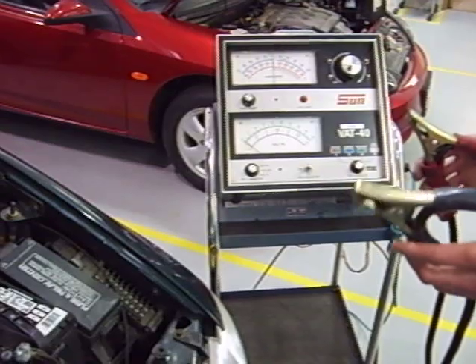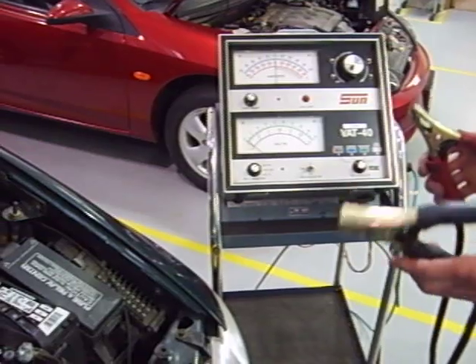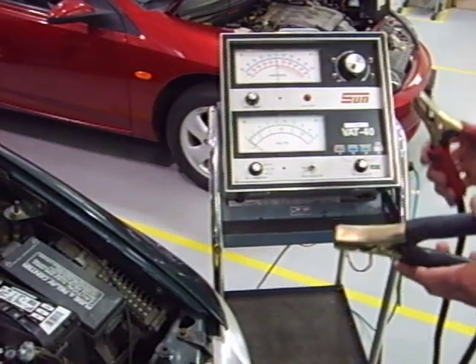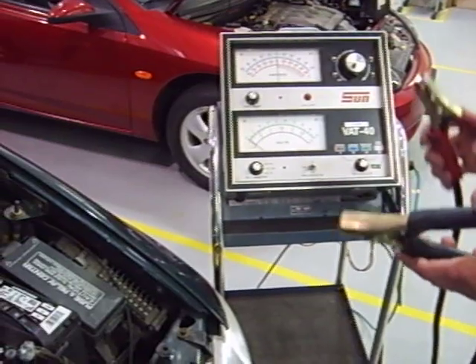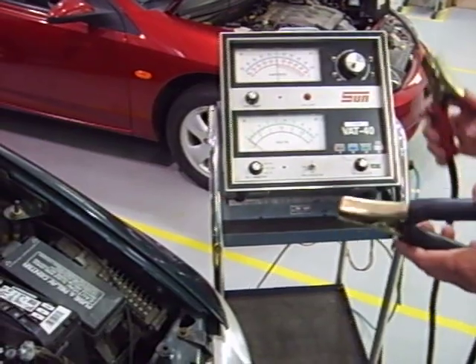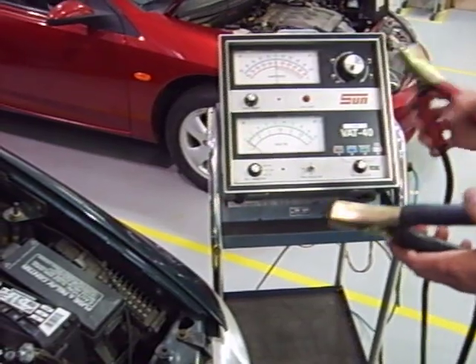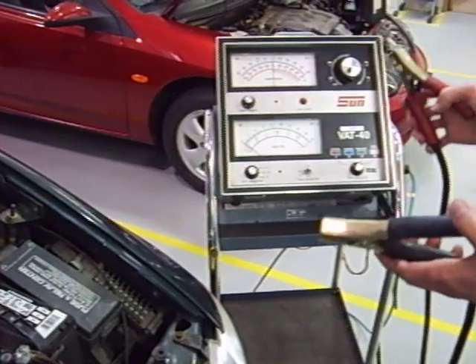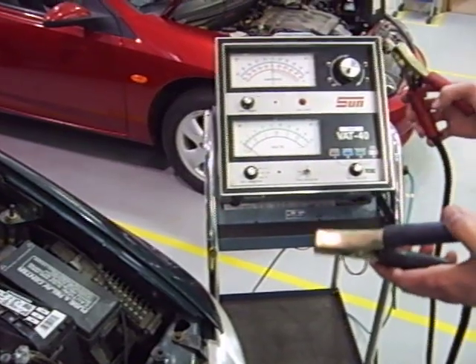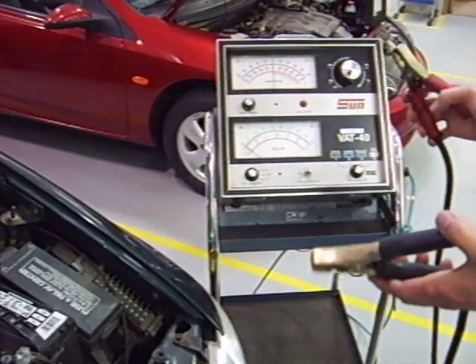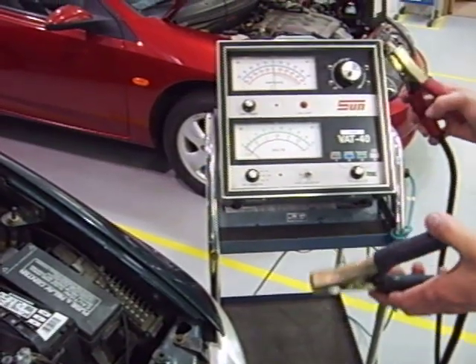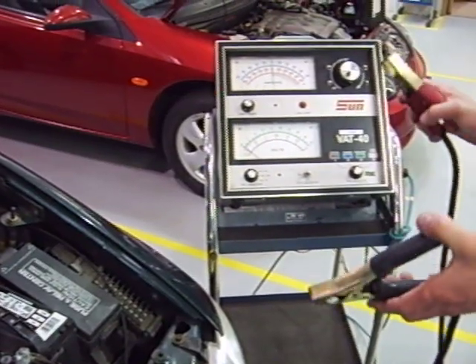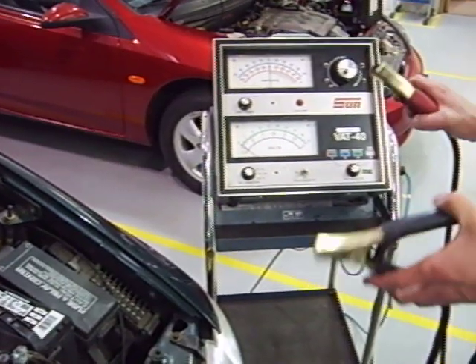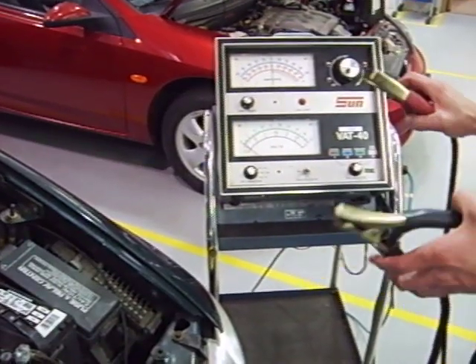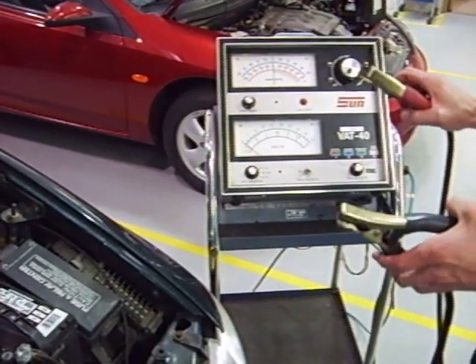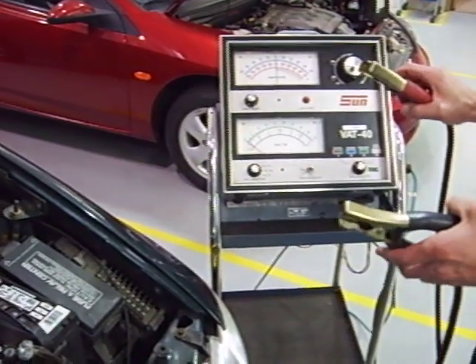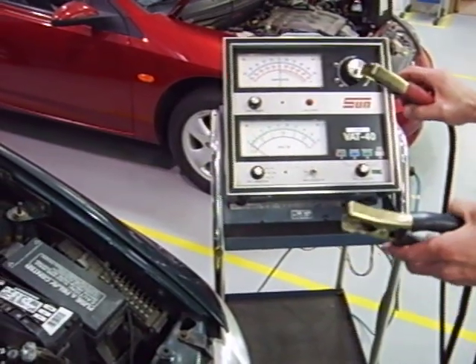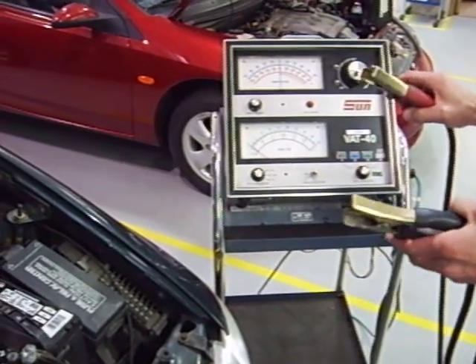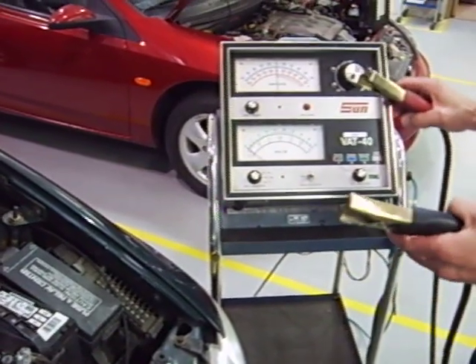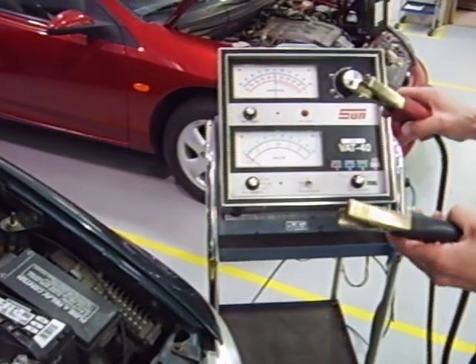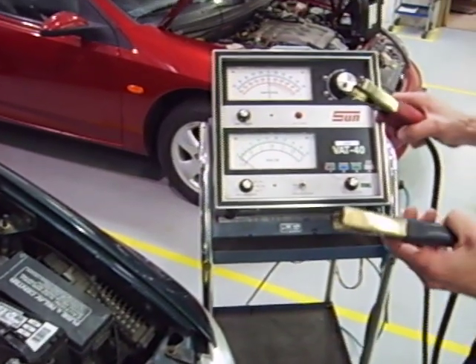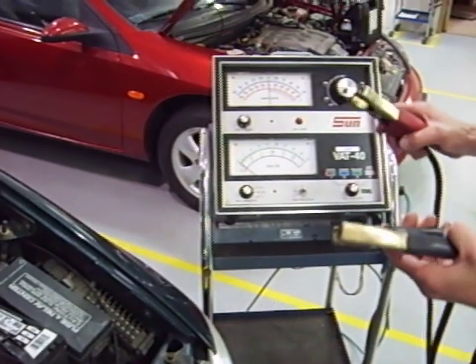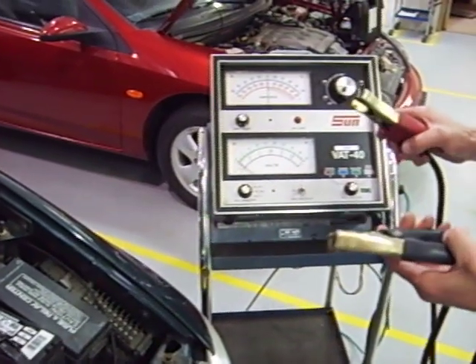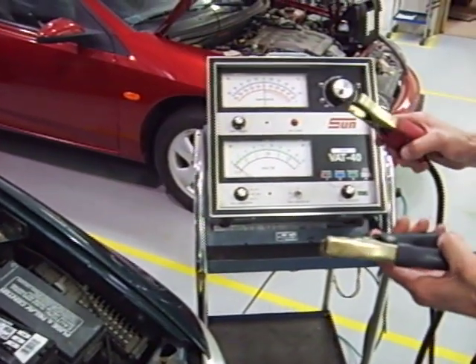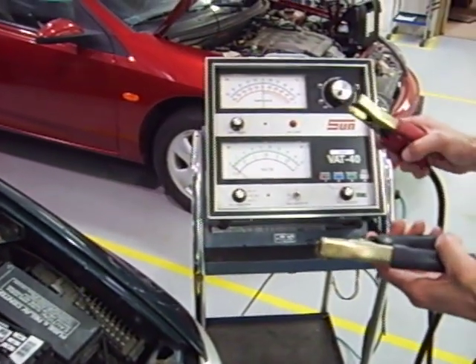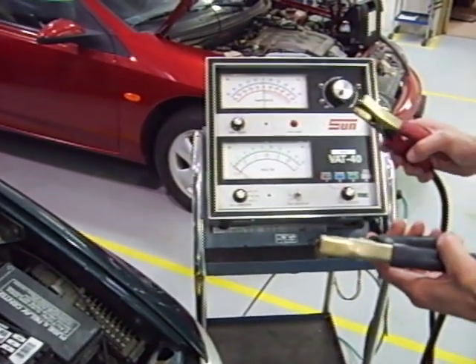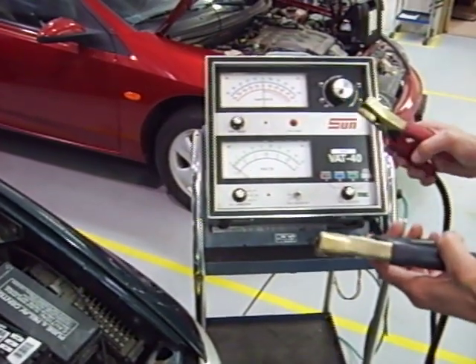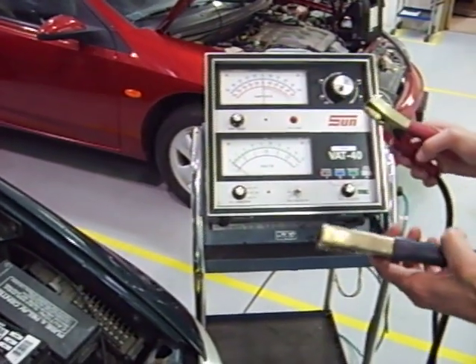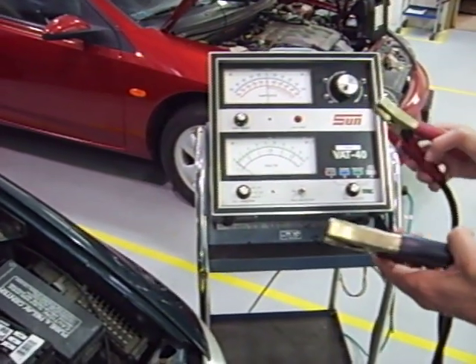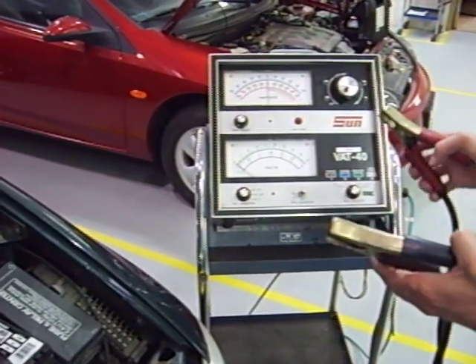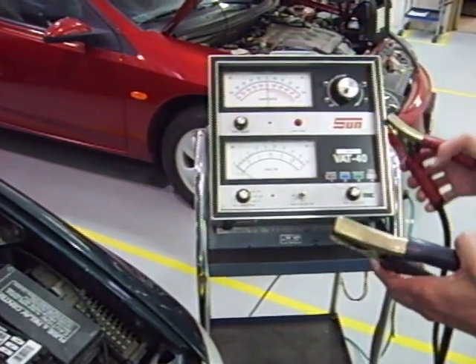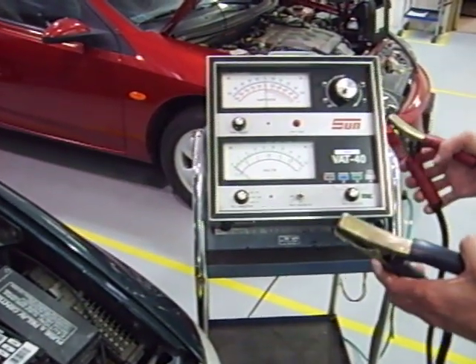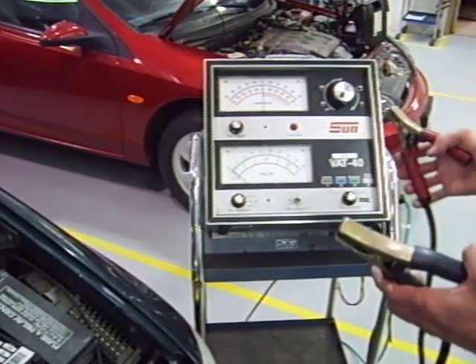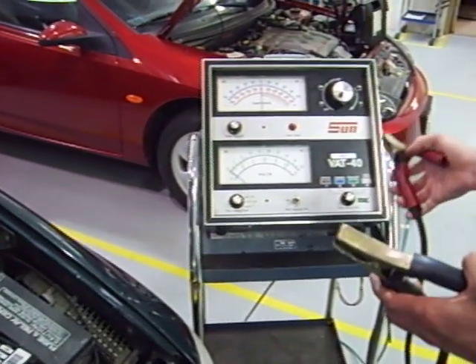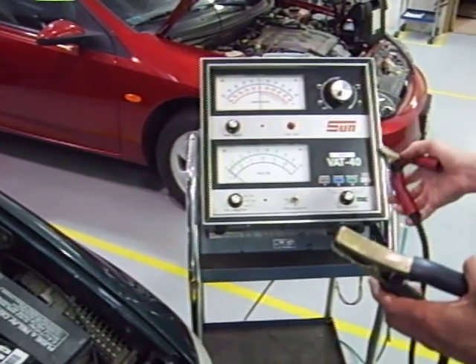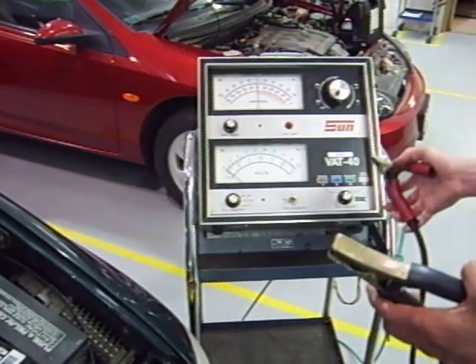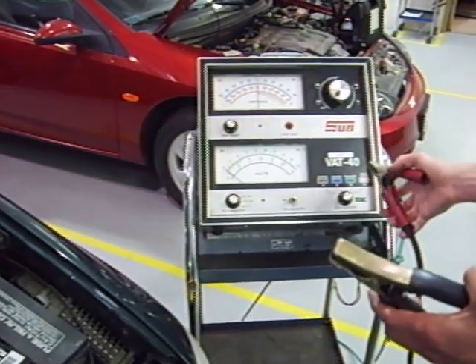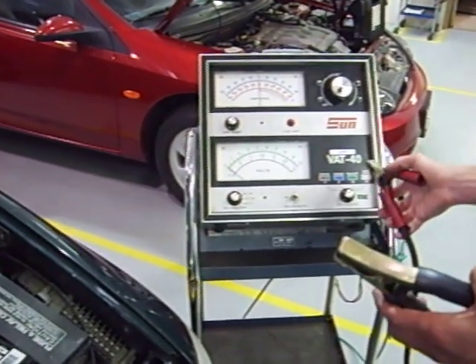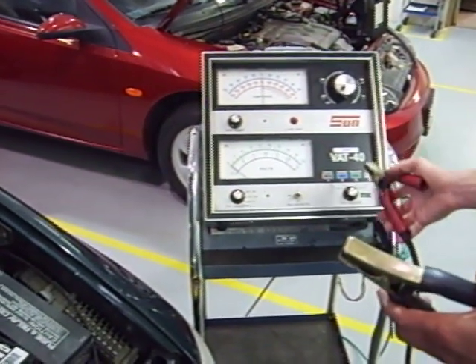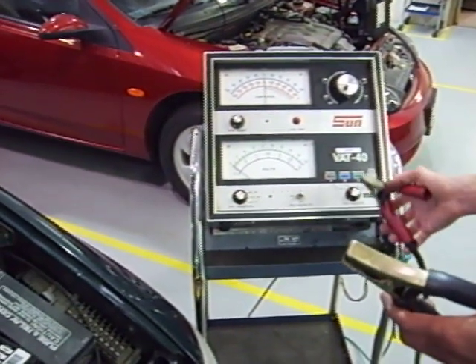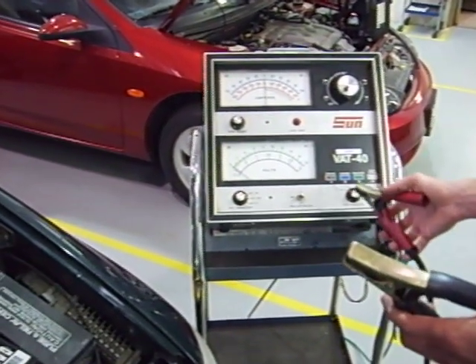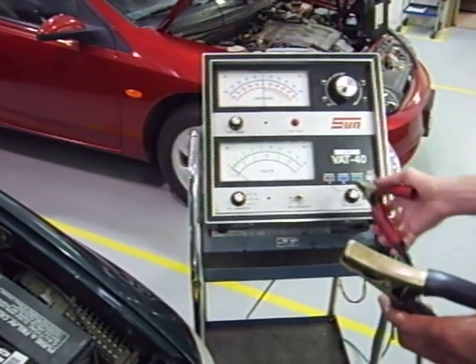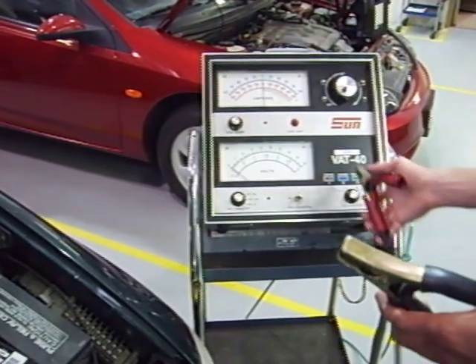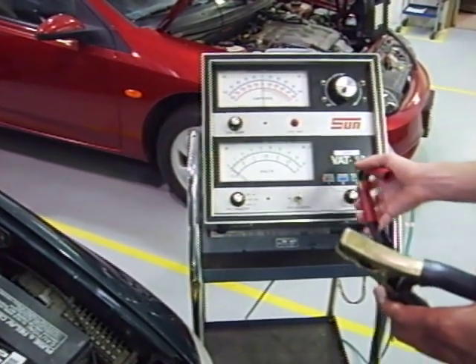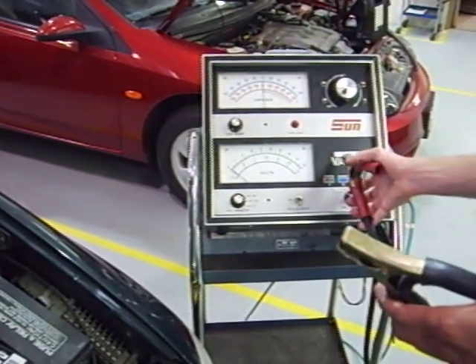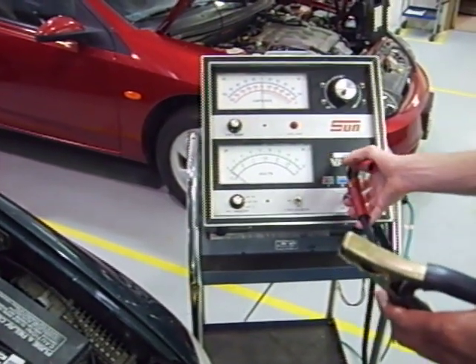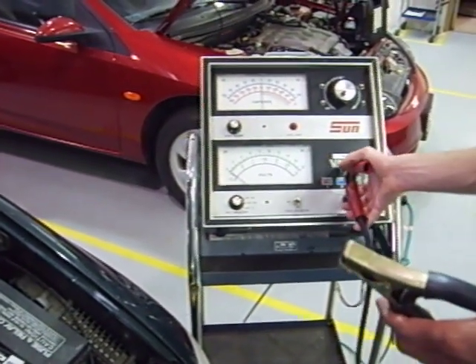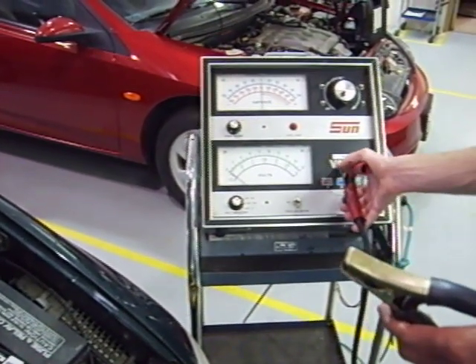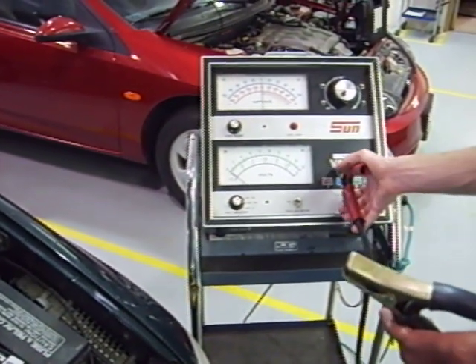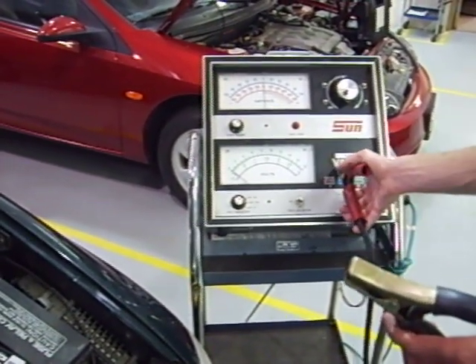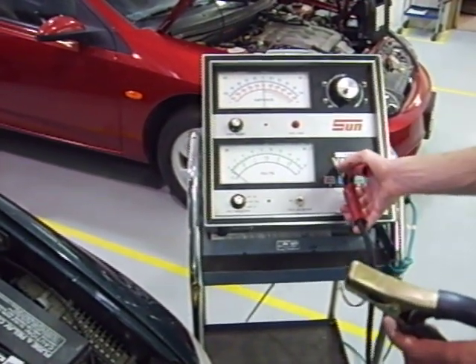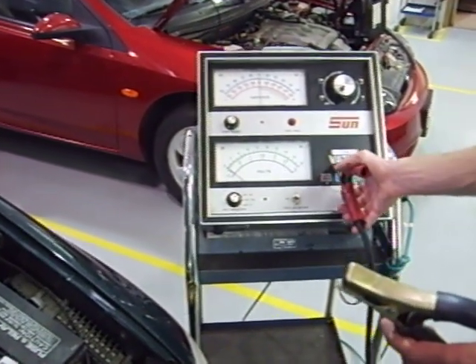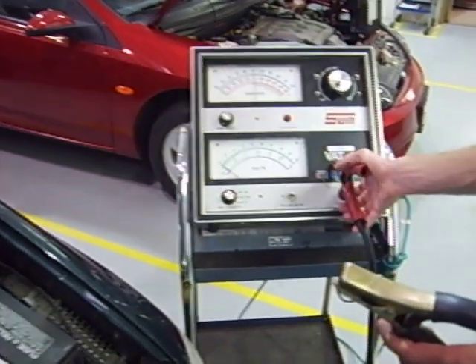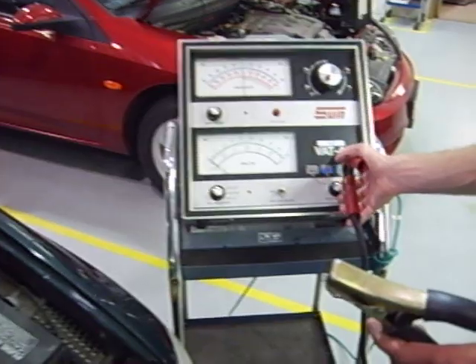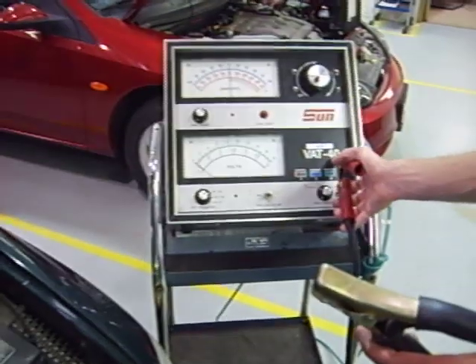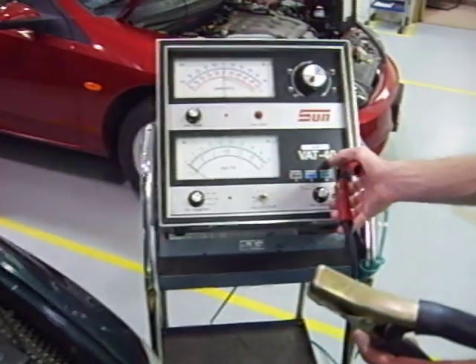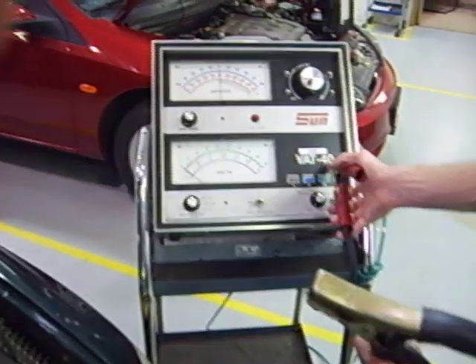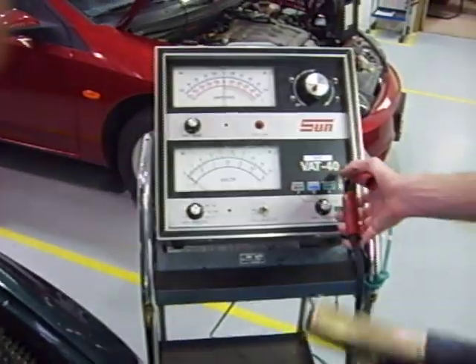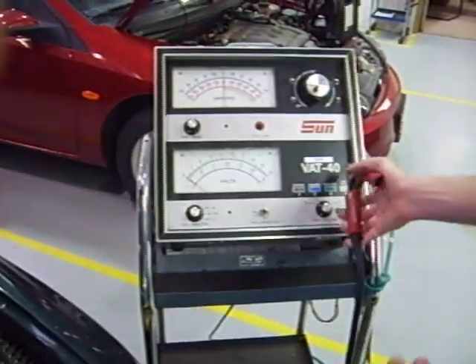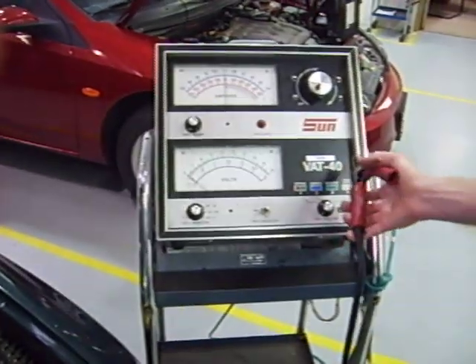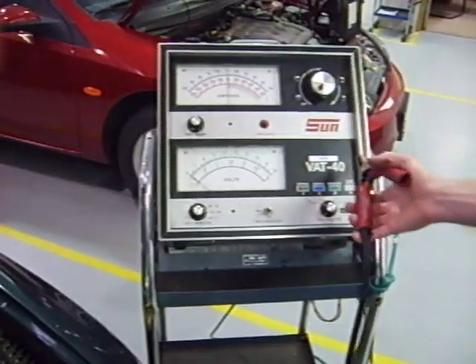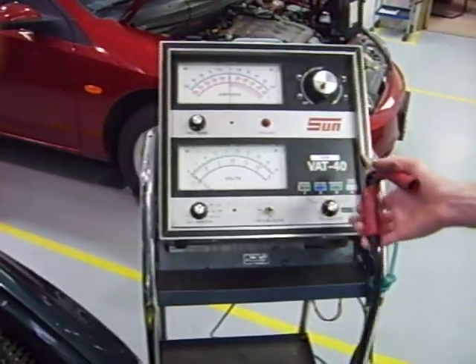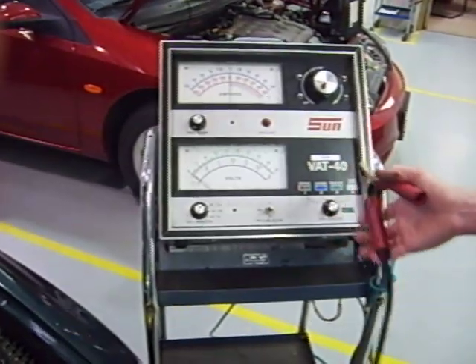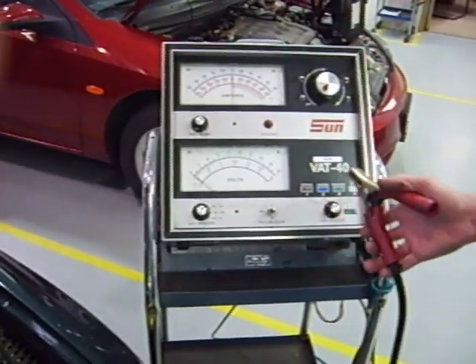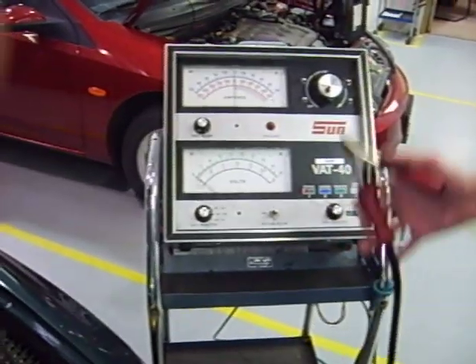In this video I'm going to show you how to load test a battery using a load tester, in this case a VAT40 tester.